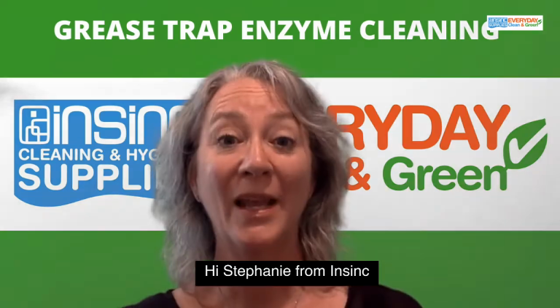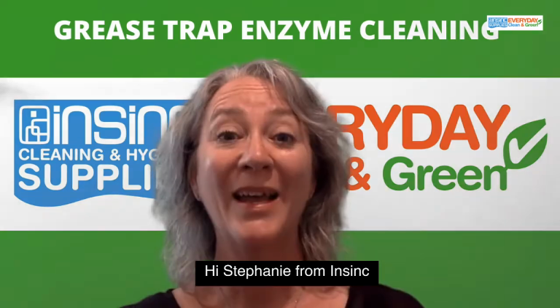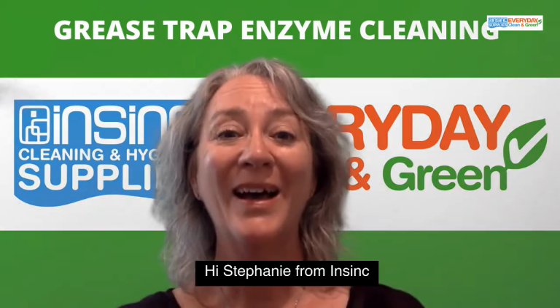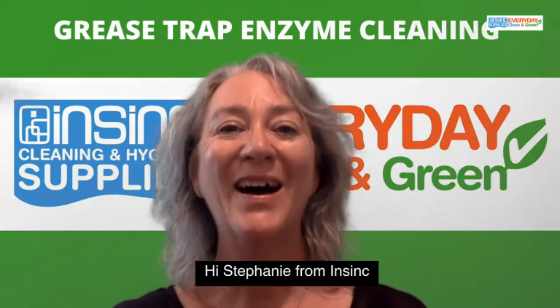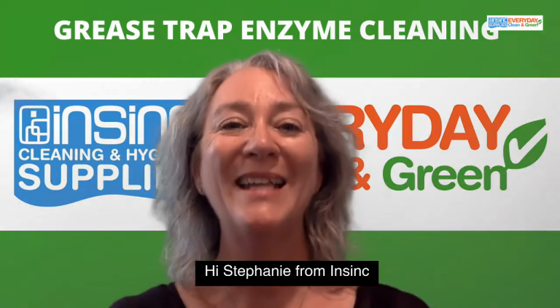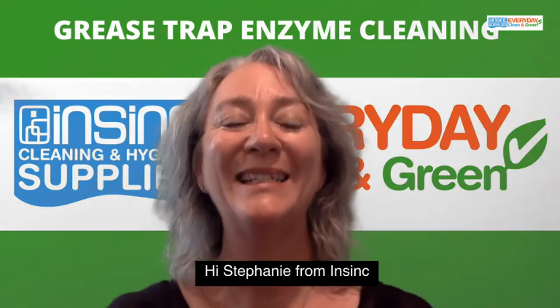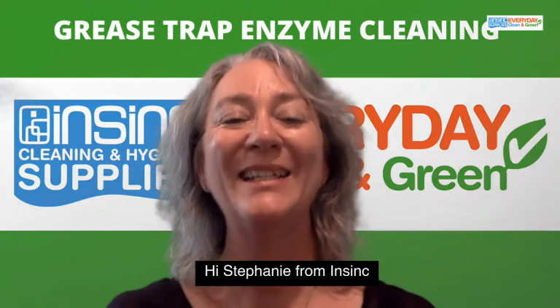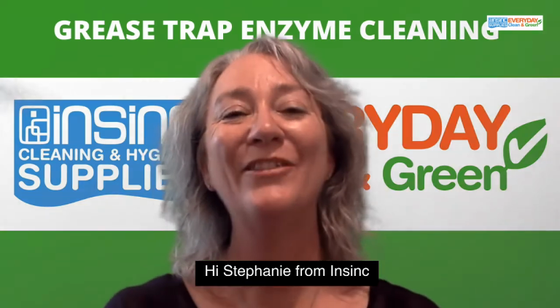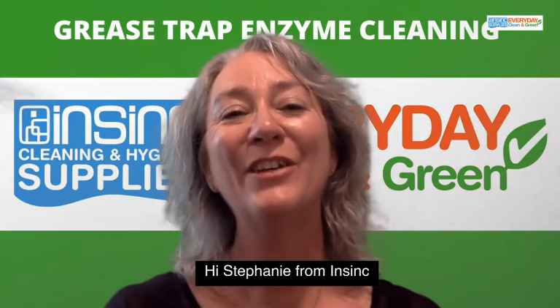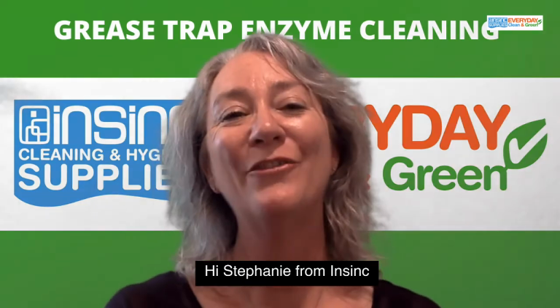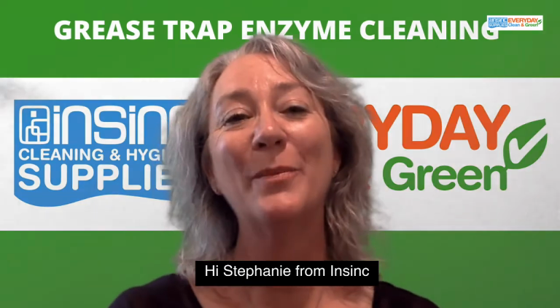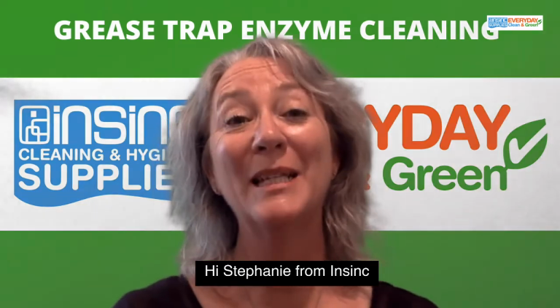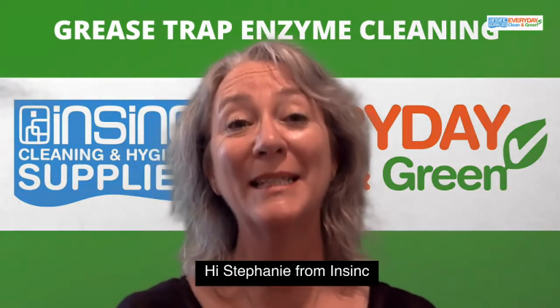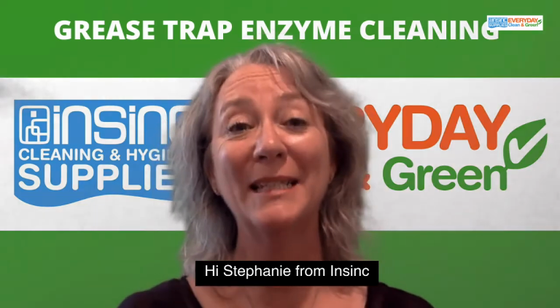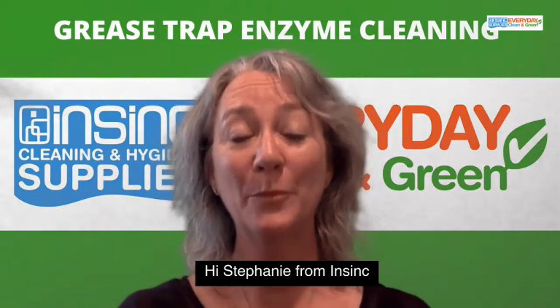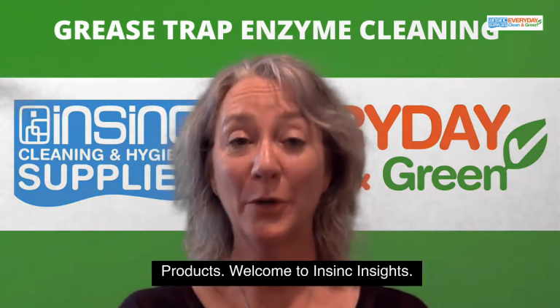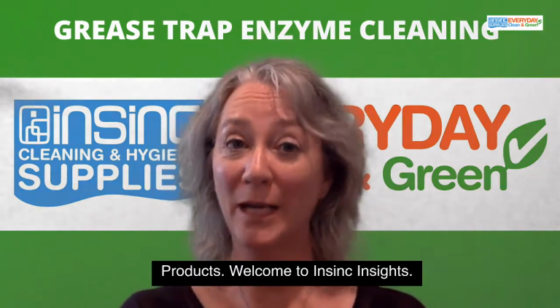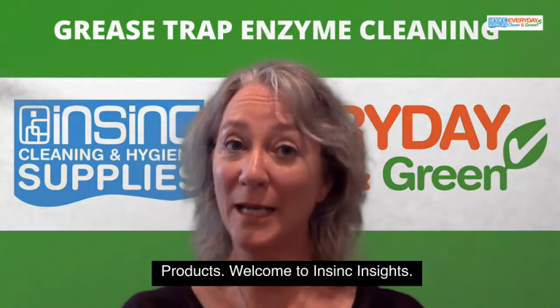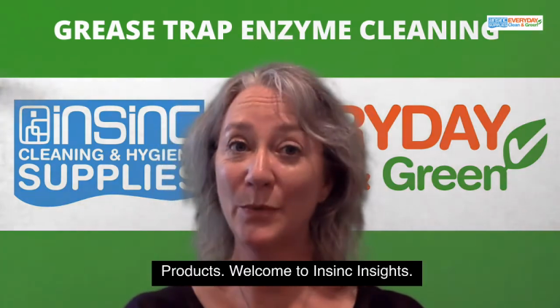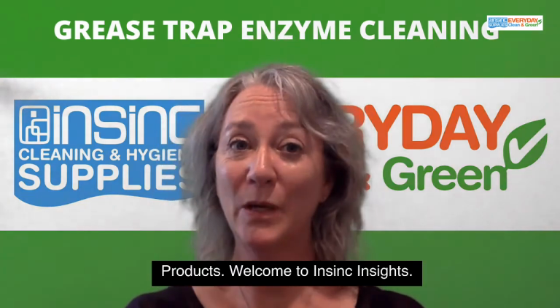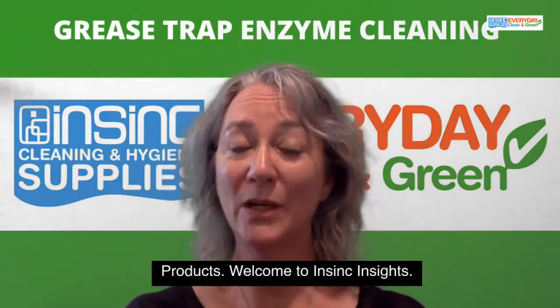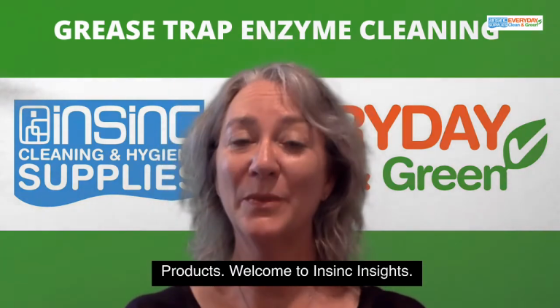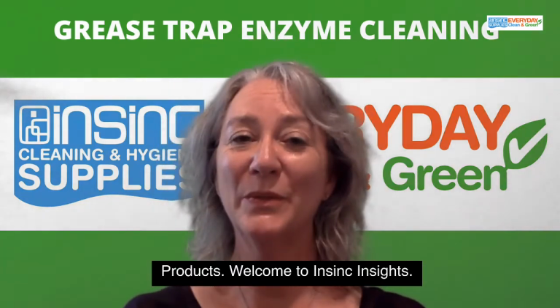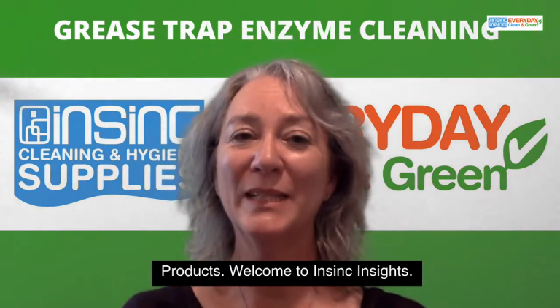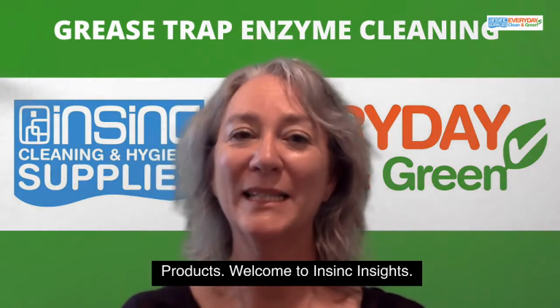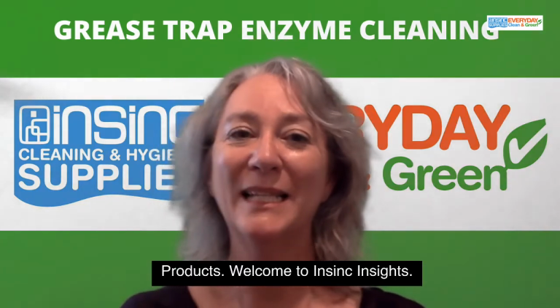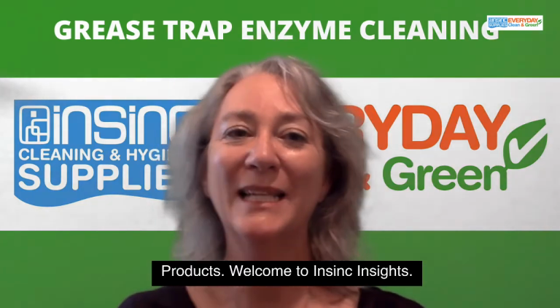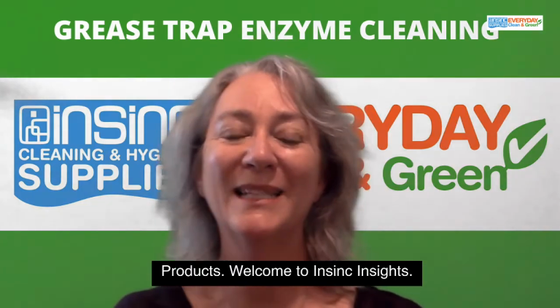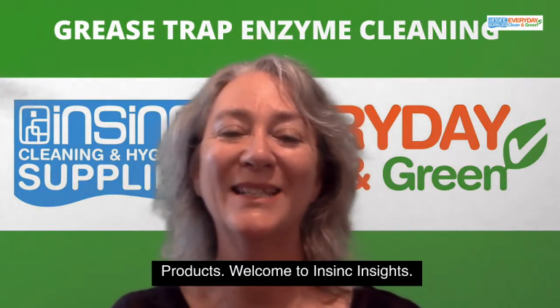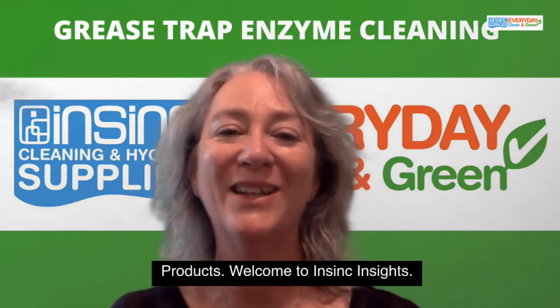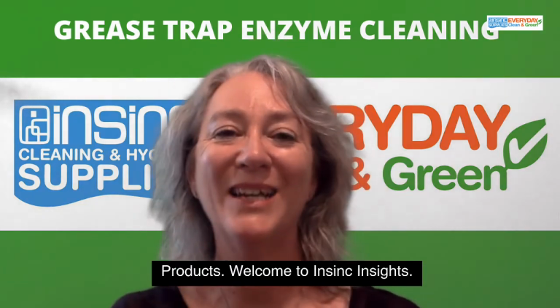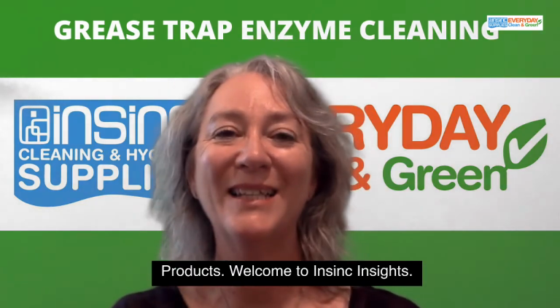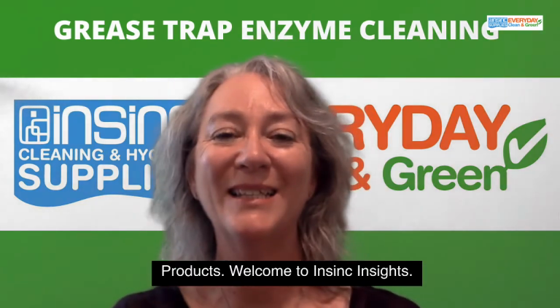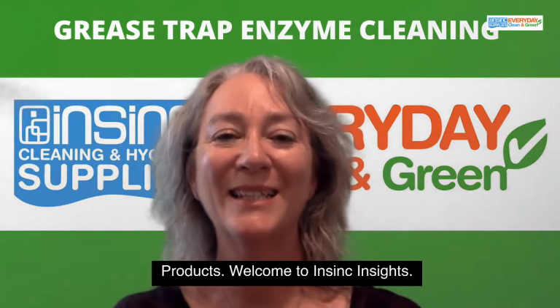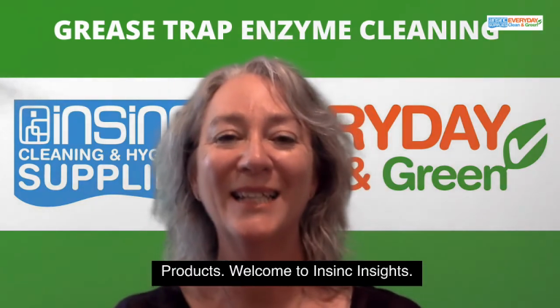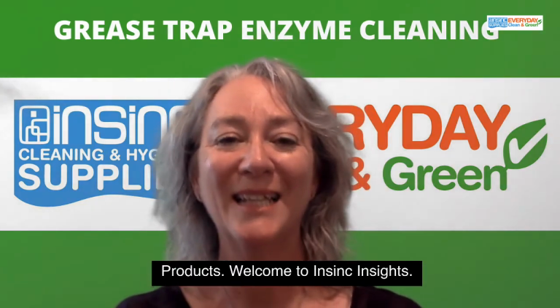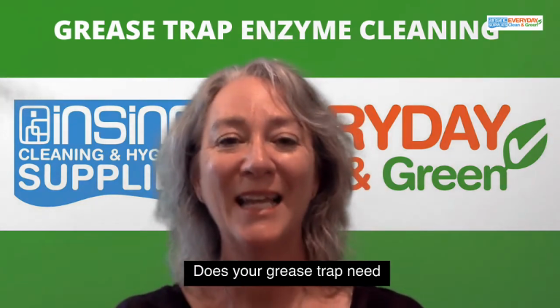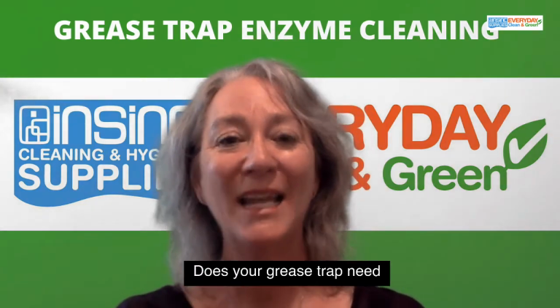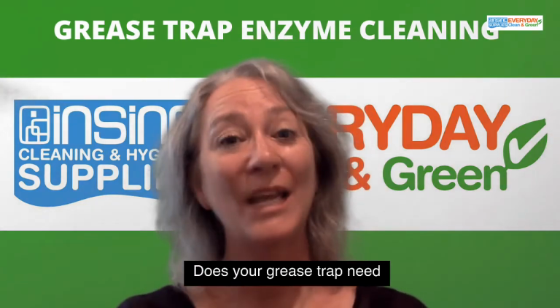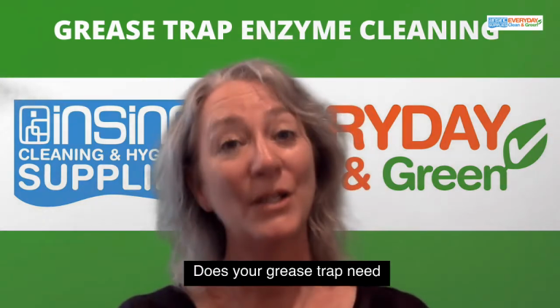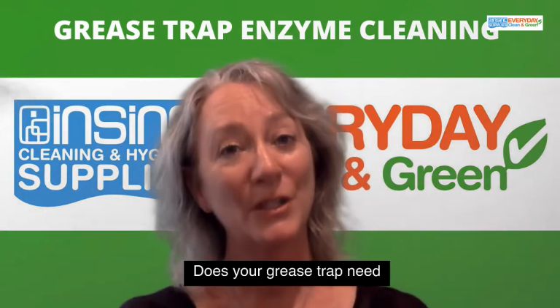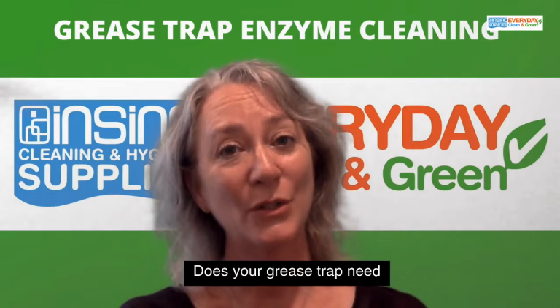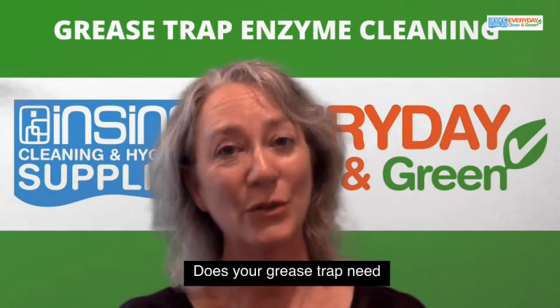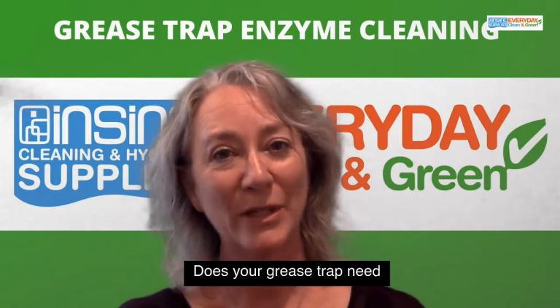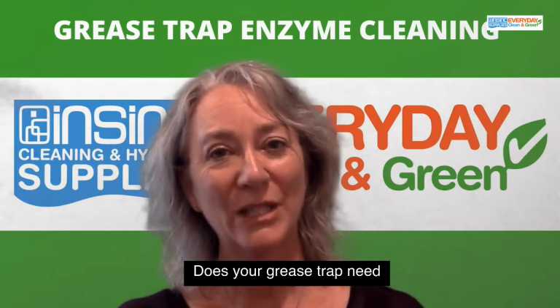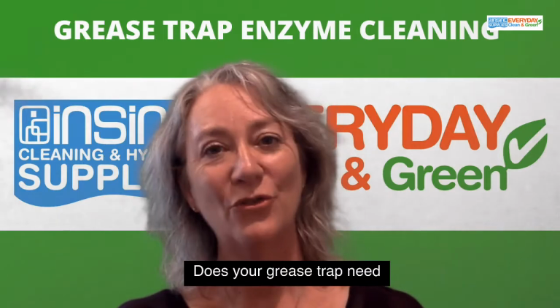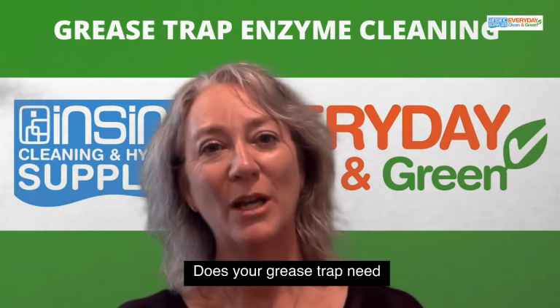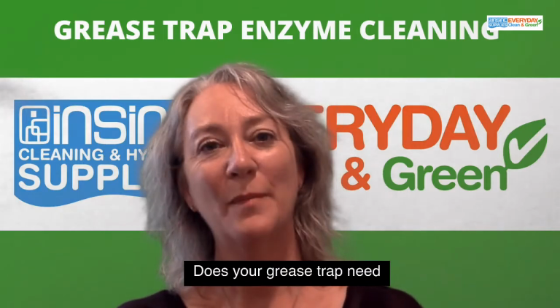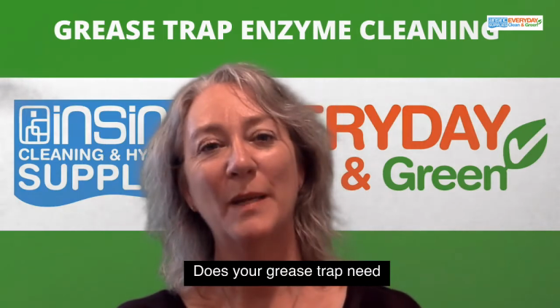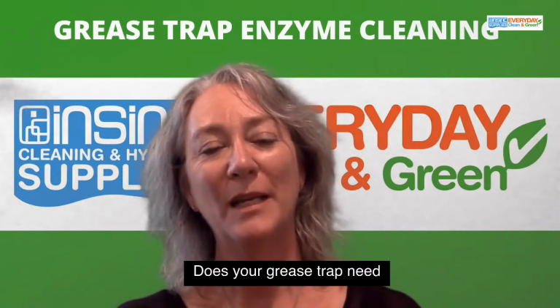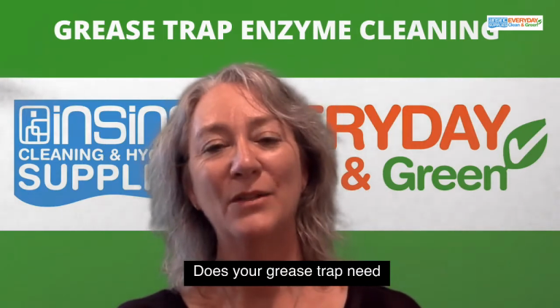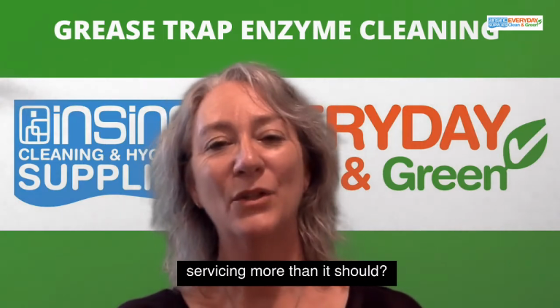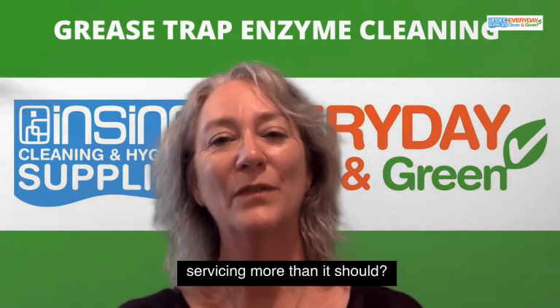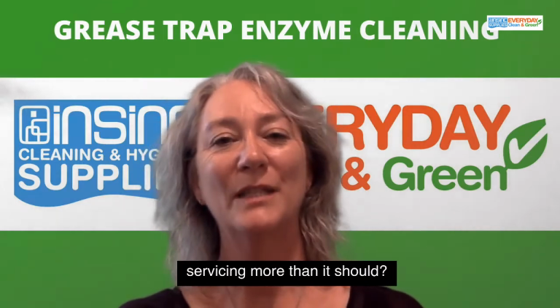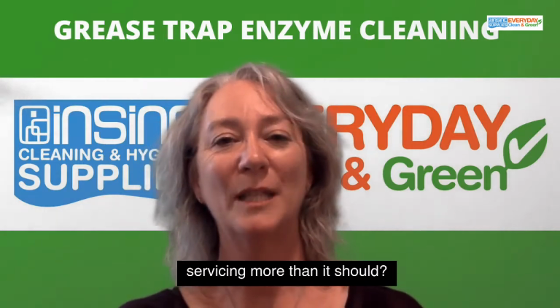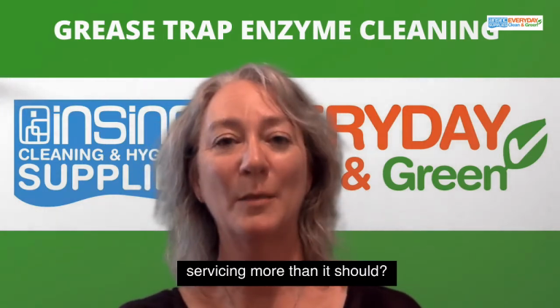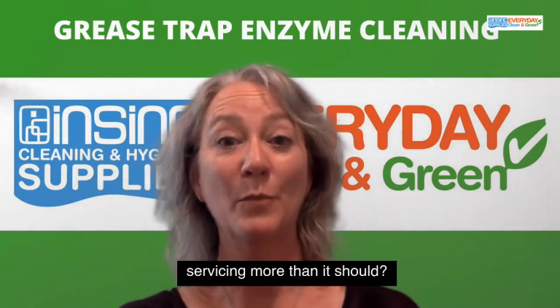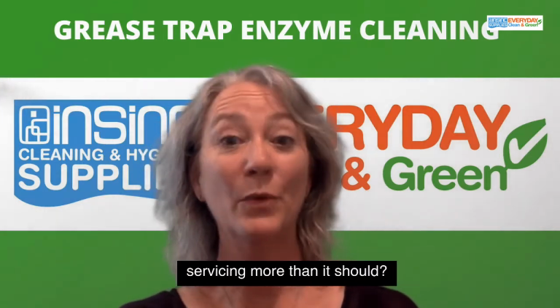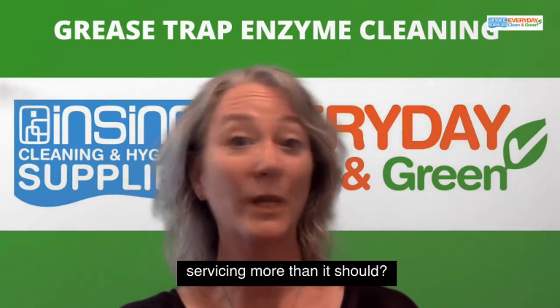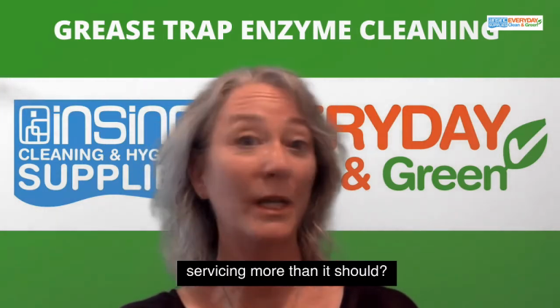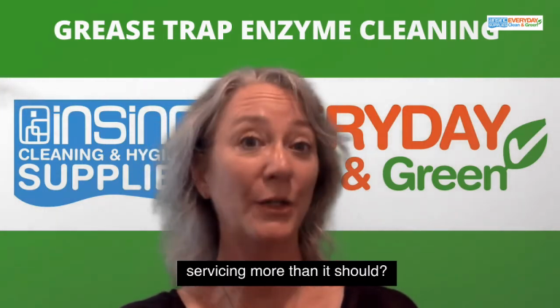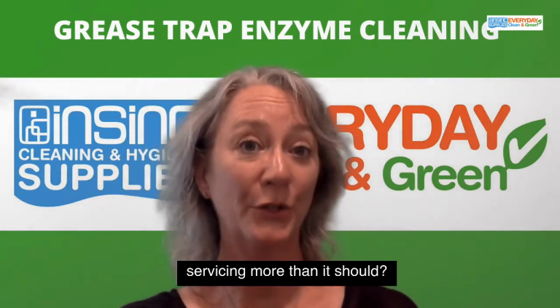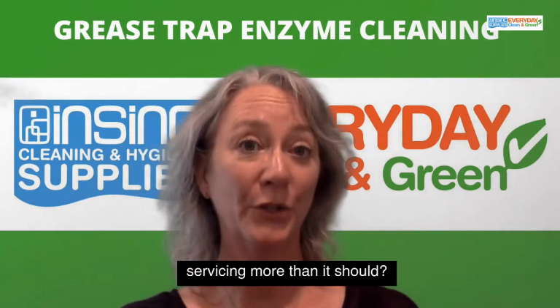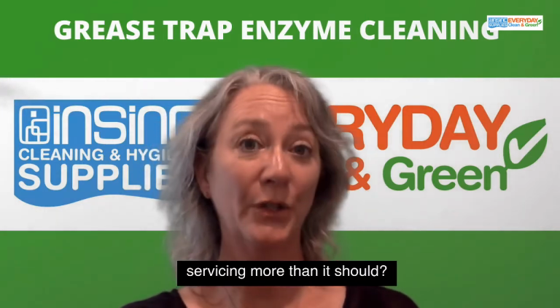Hi, Stephanie from InSync Products. Welcome to InSync Insights. Does your grease trap need servicing more than it should?